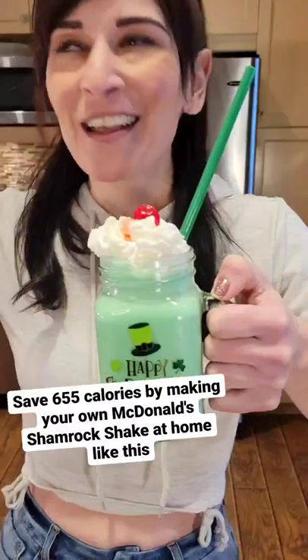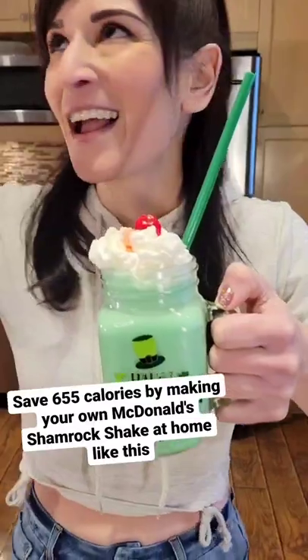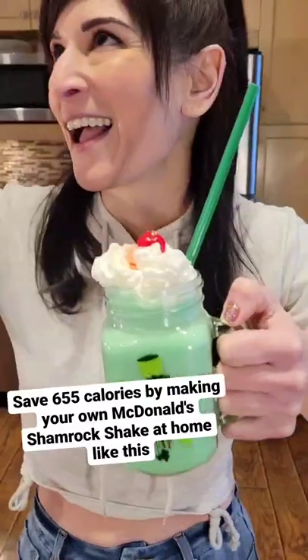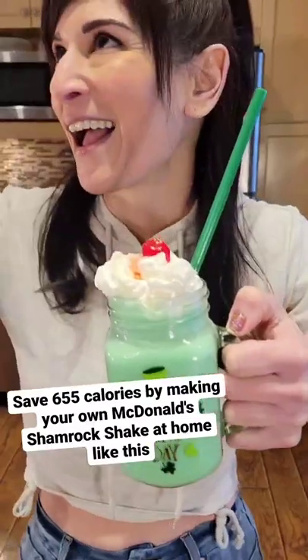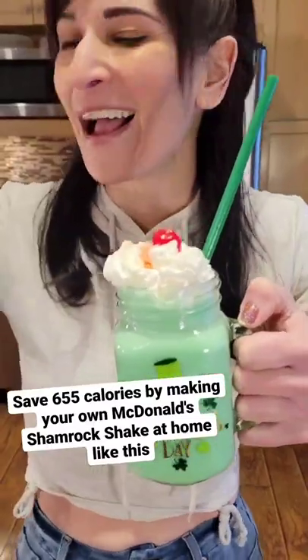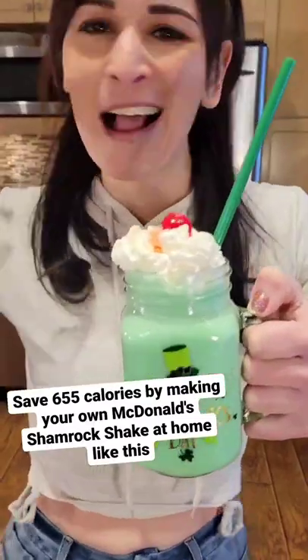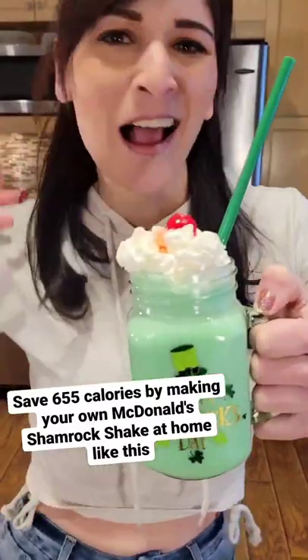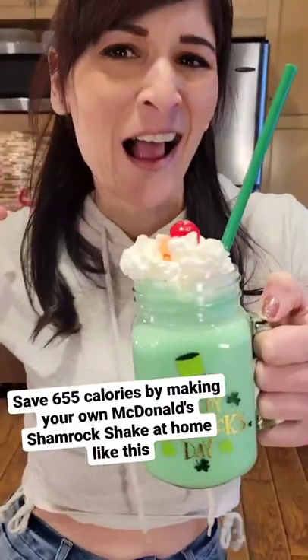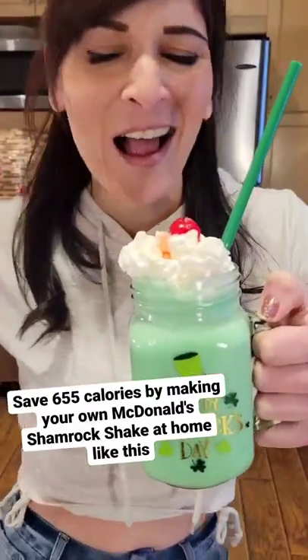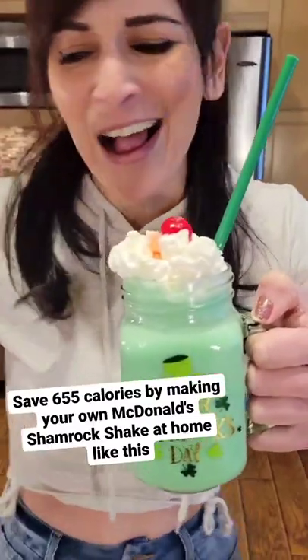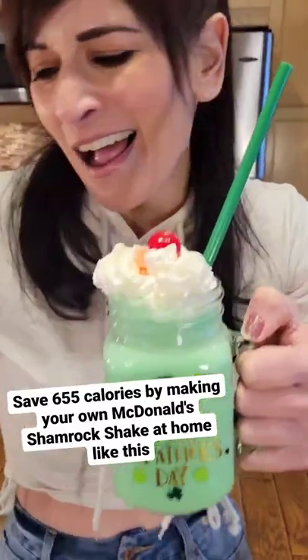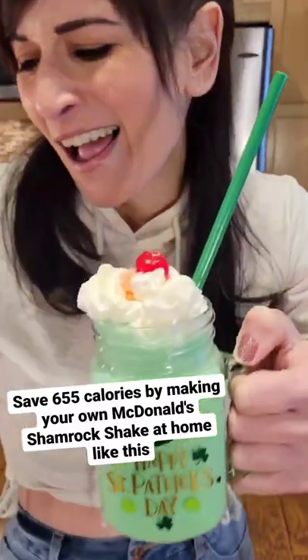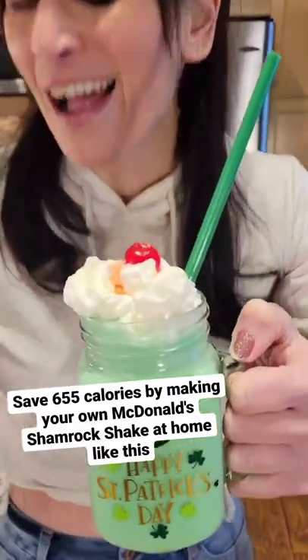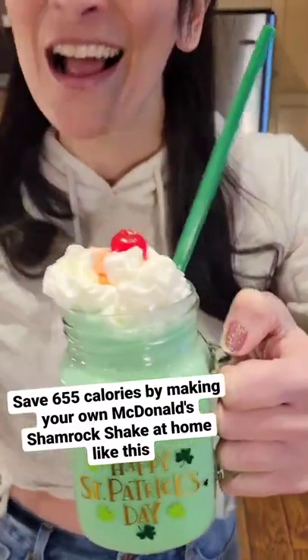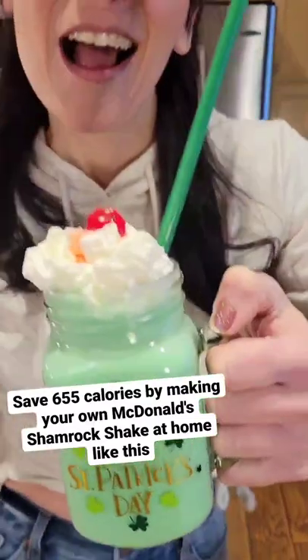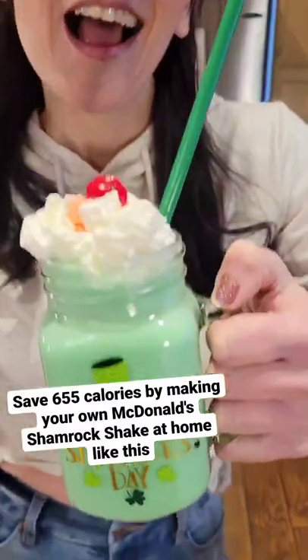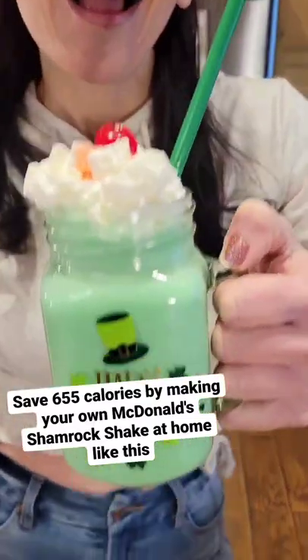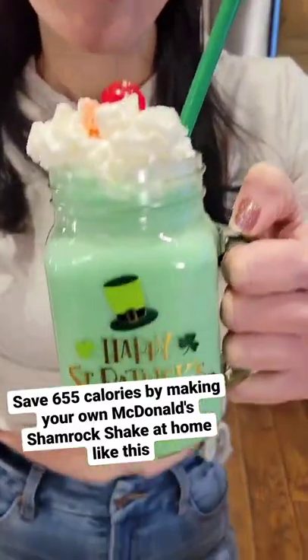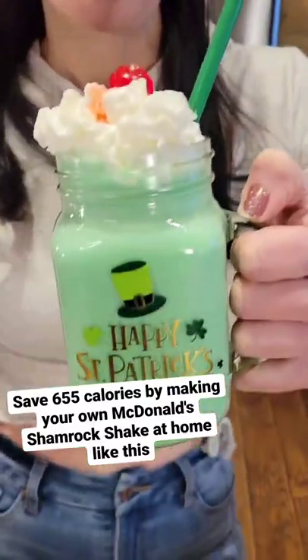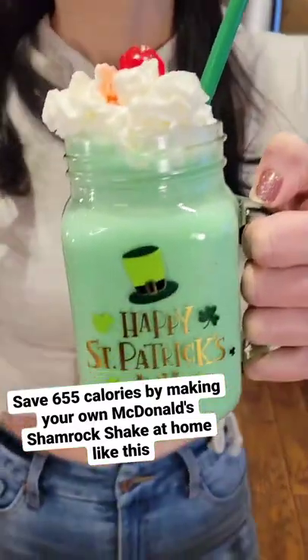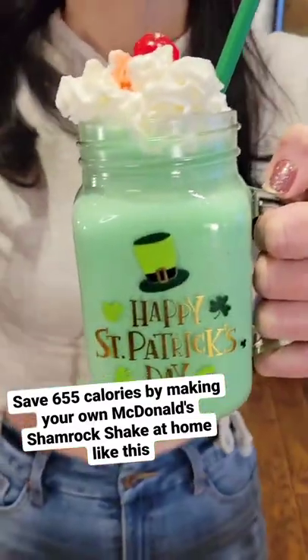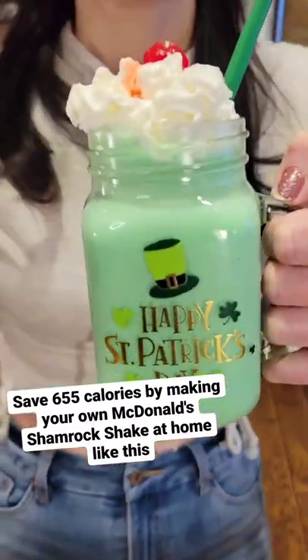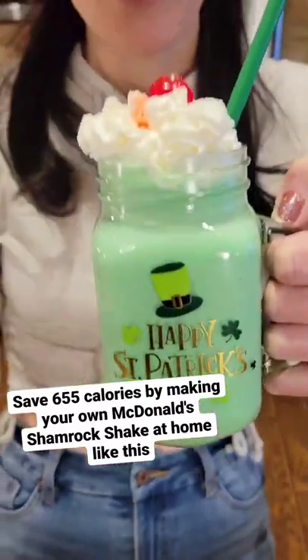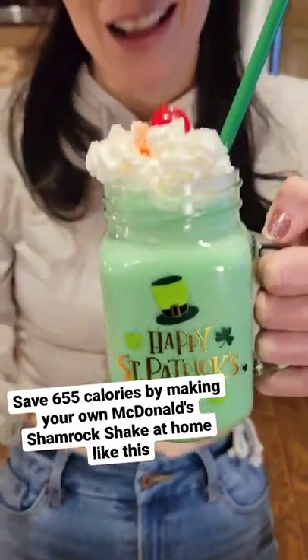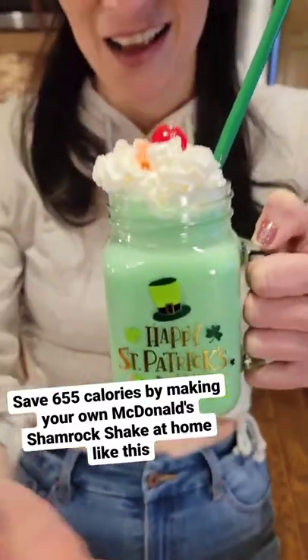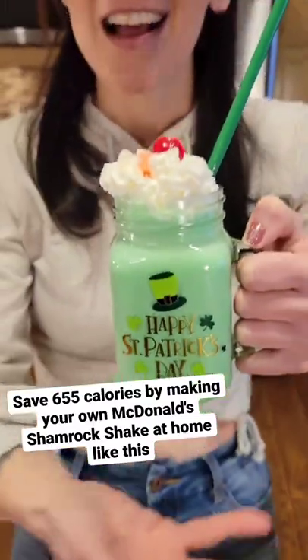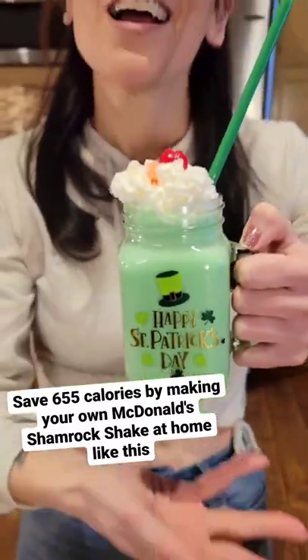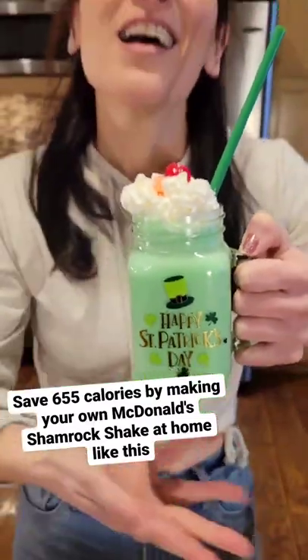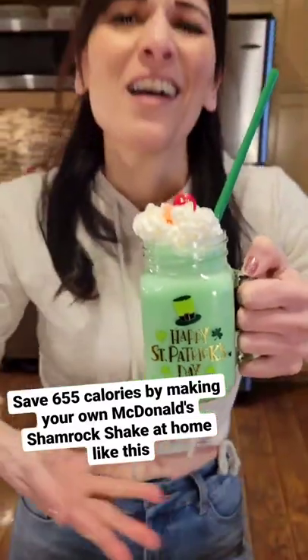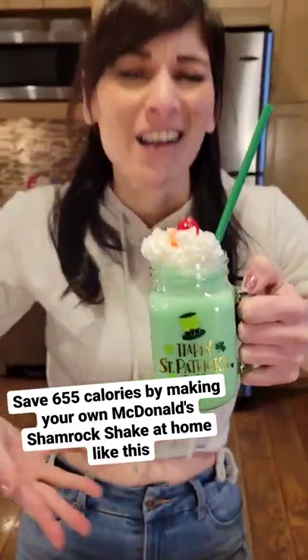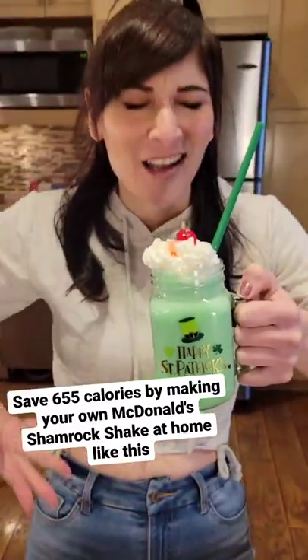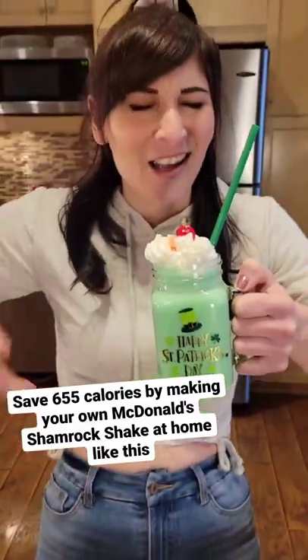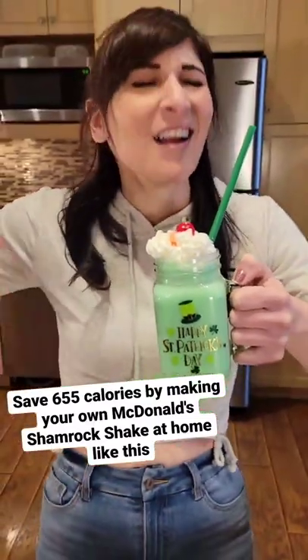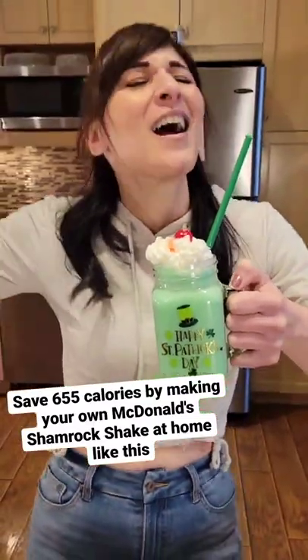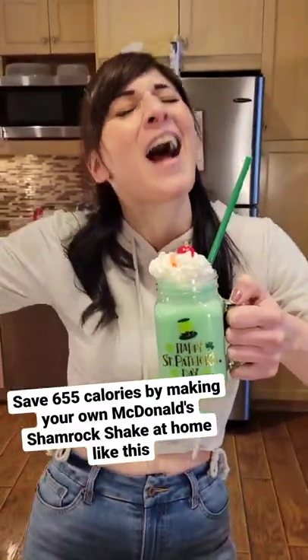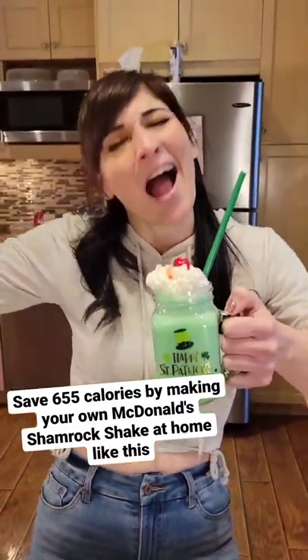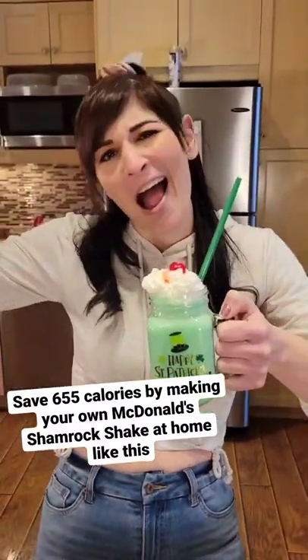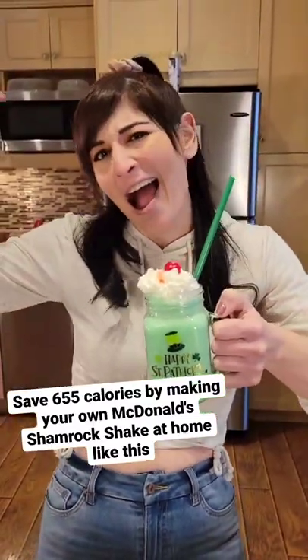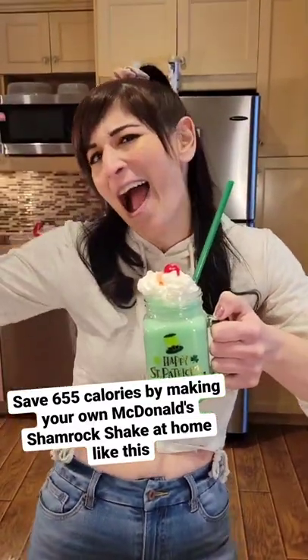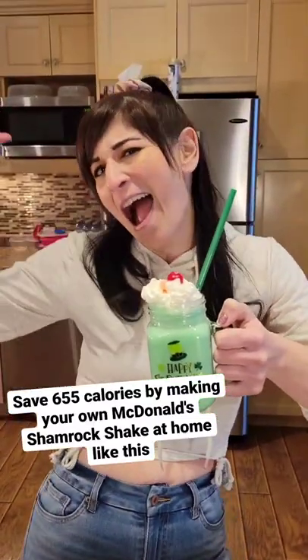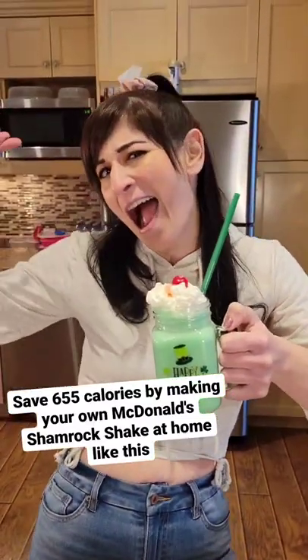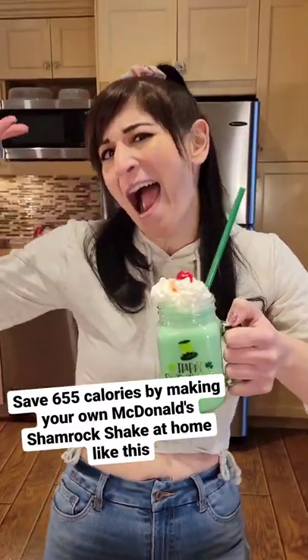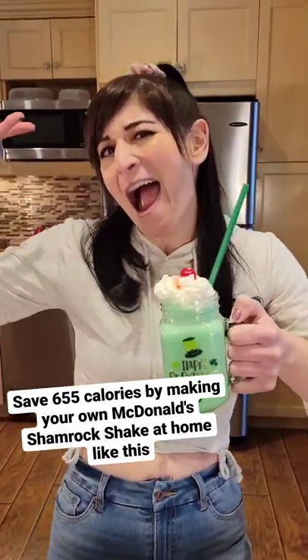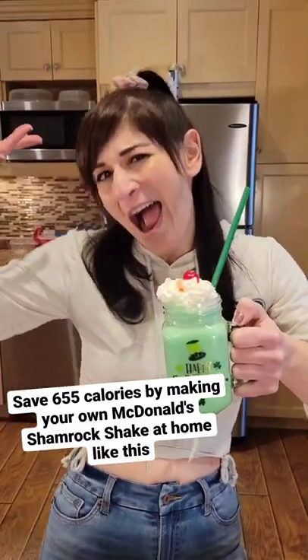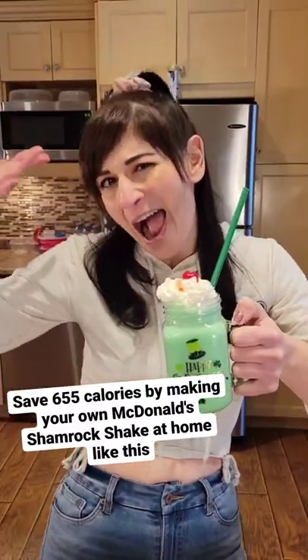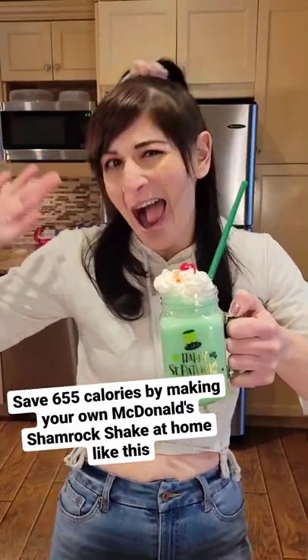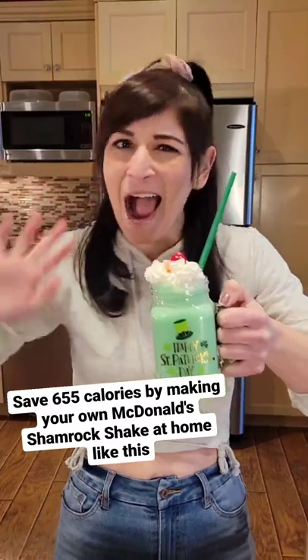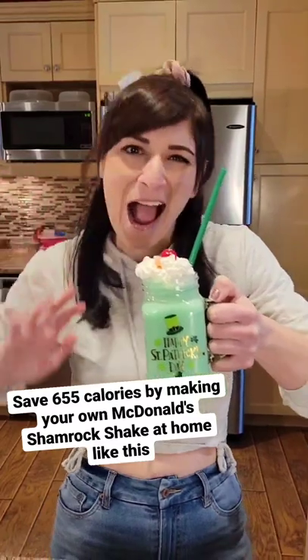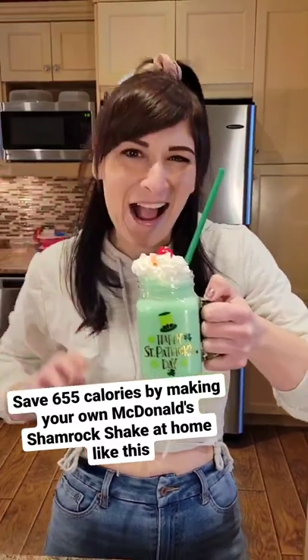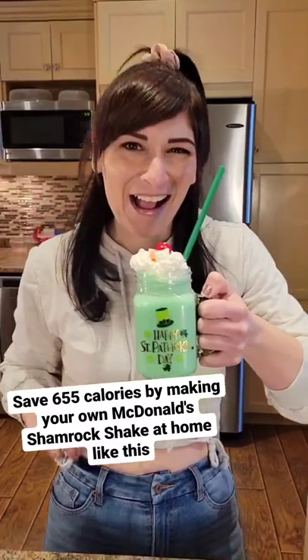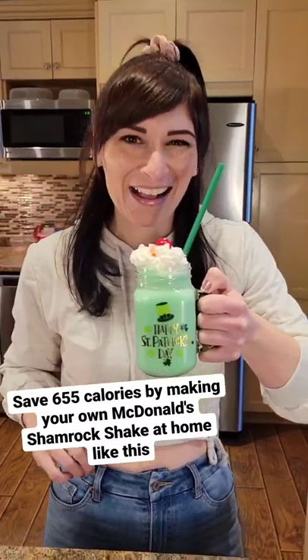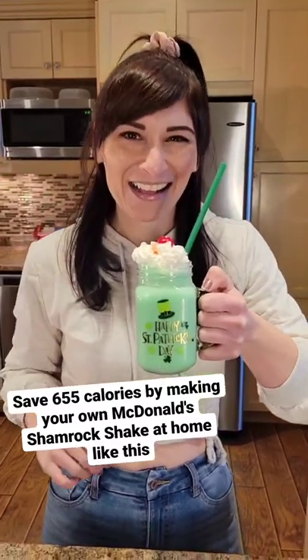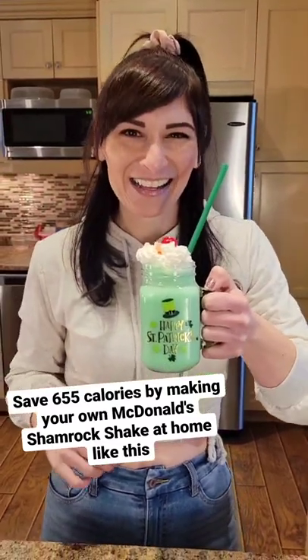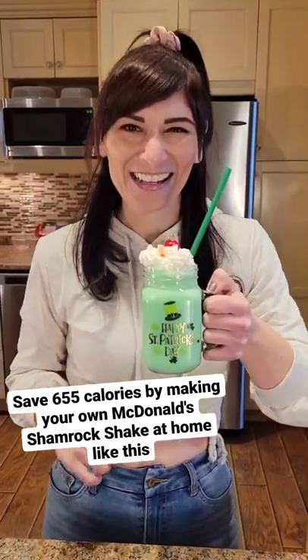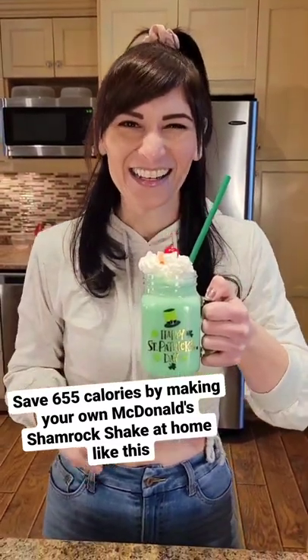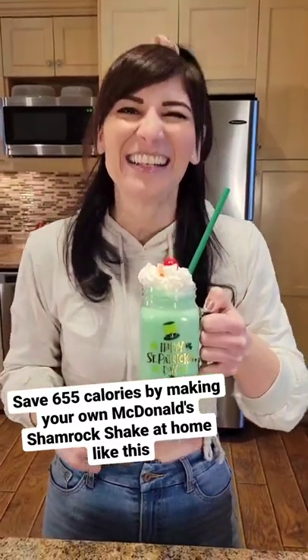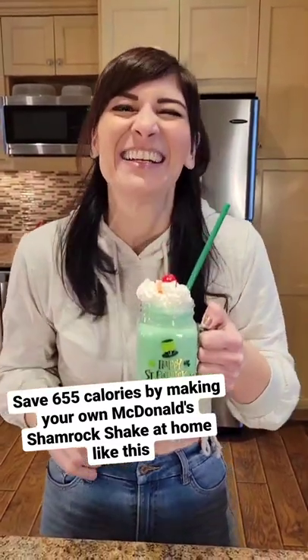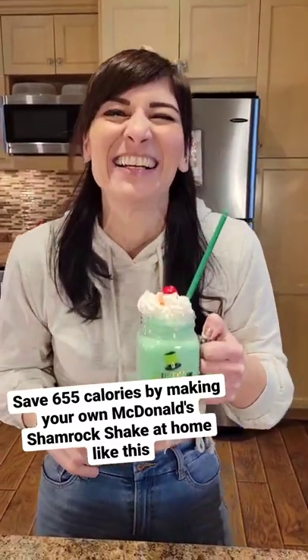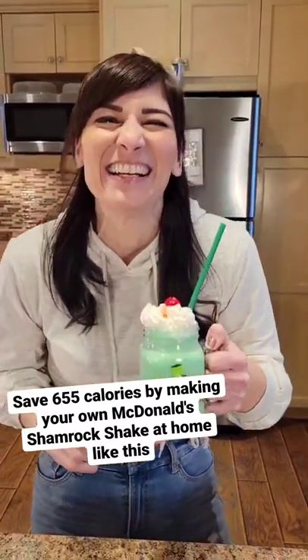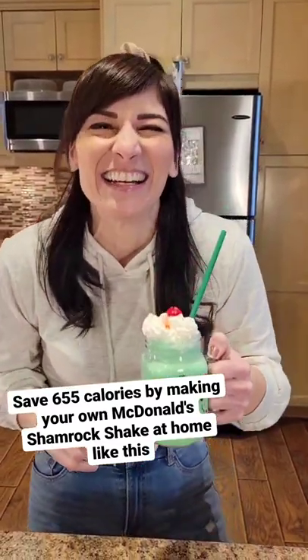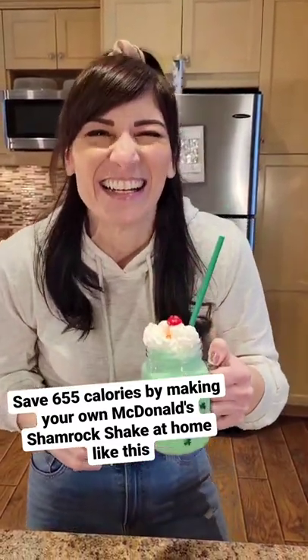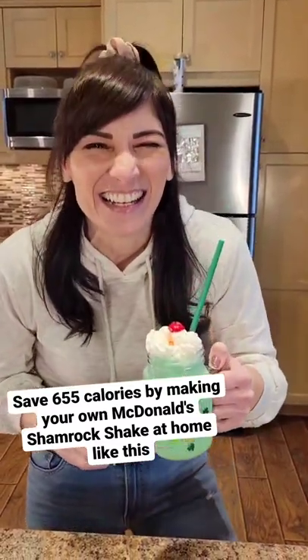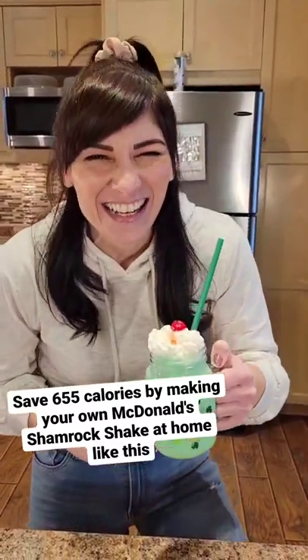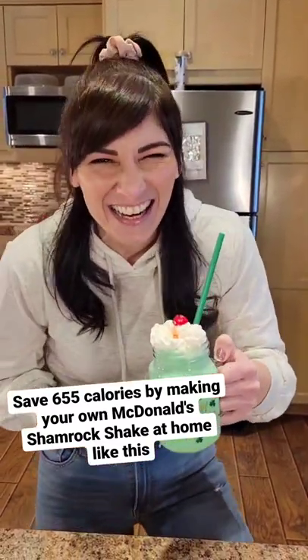Save 655 calories by making your own McDonald's Shamrock Shake at home like this.